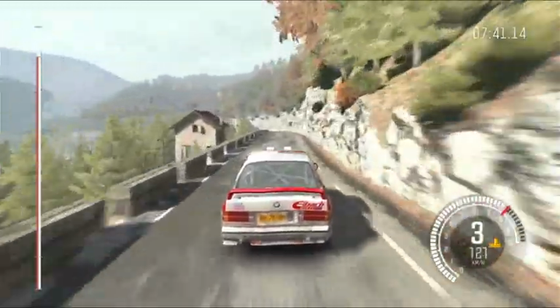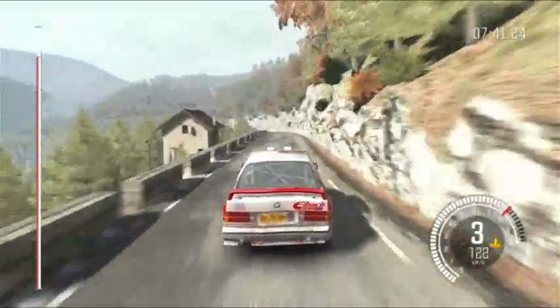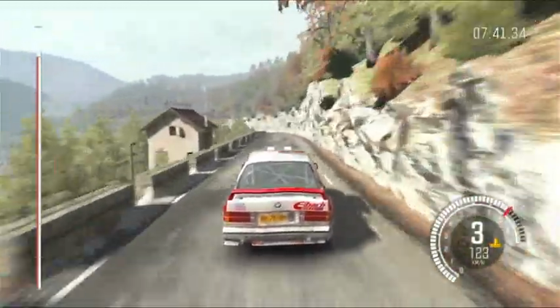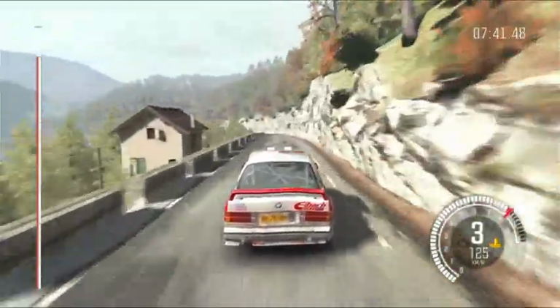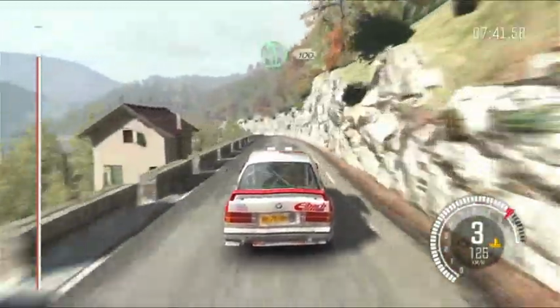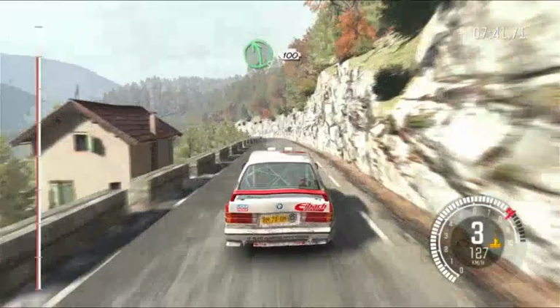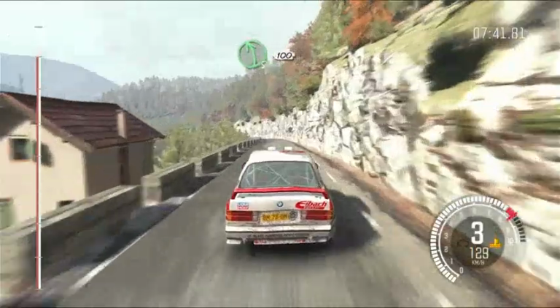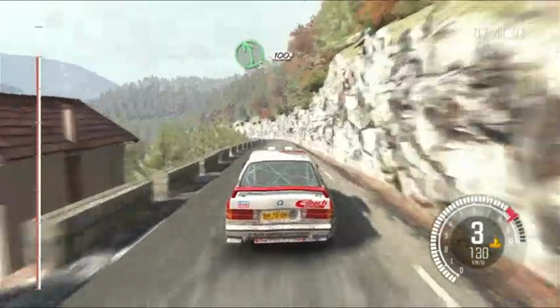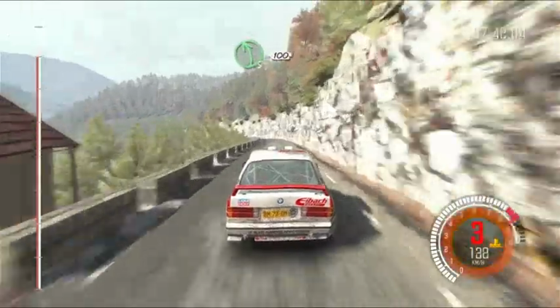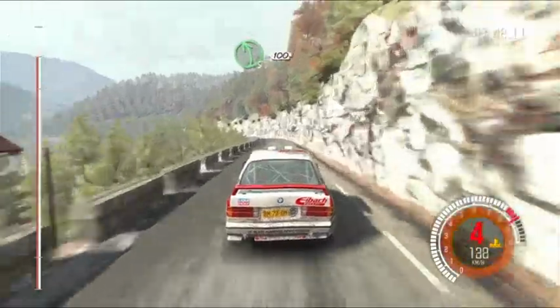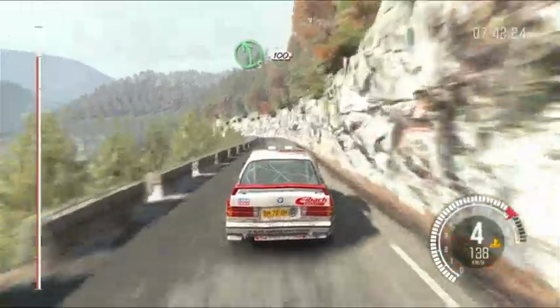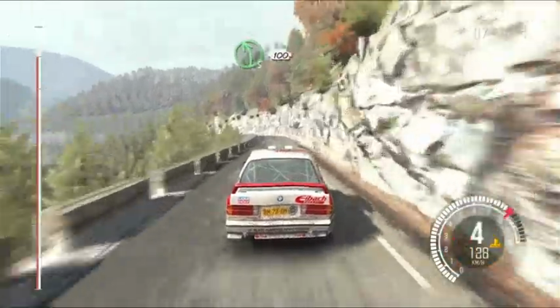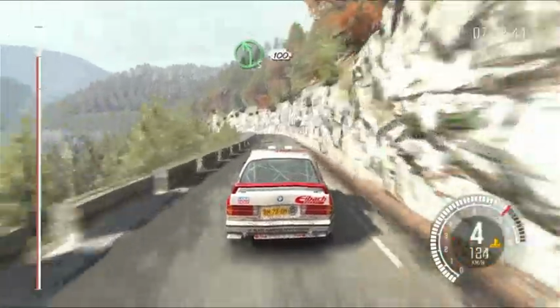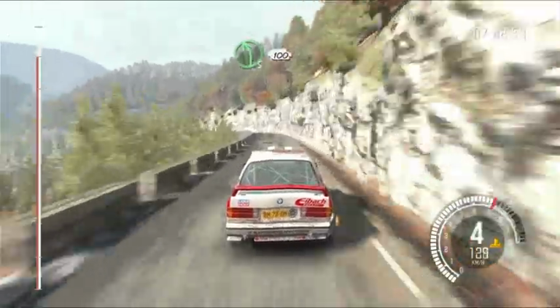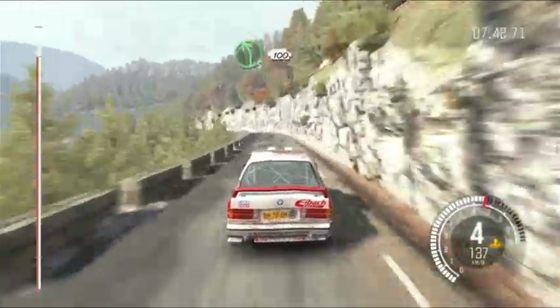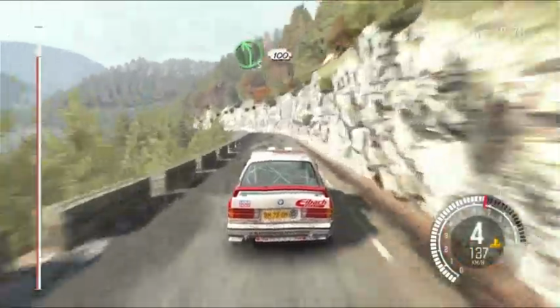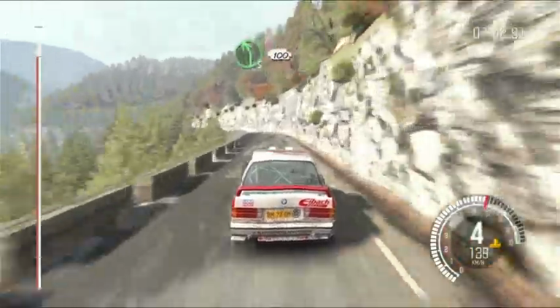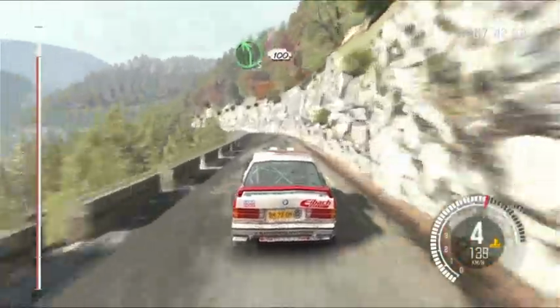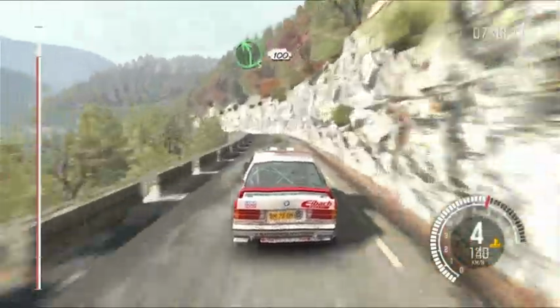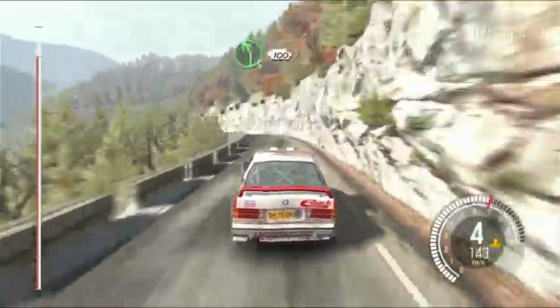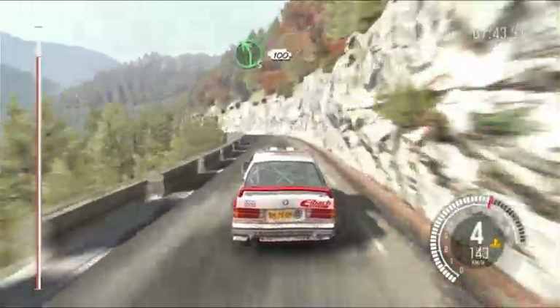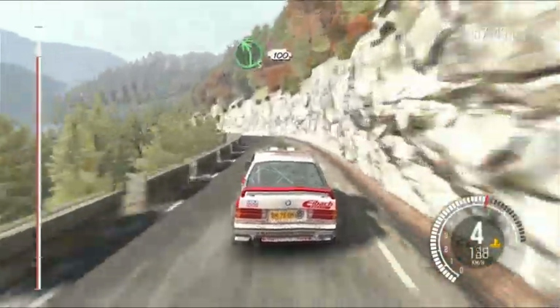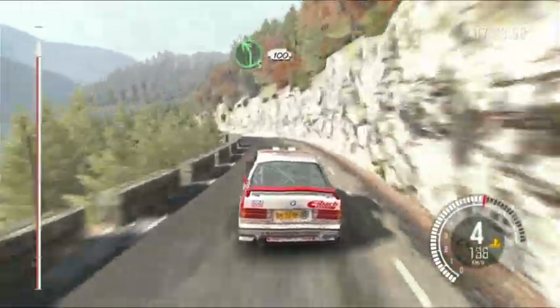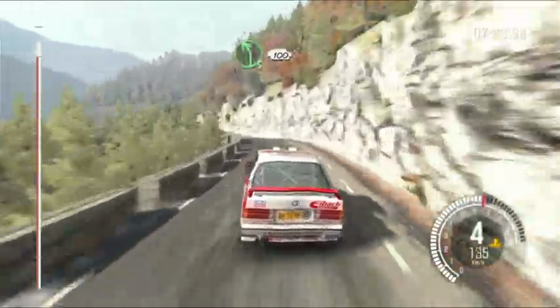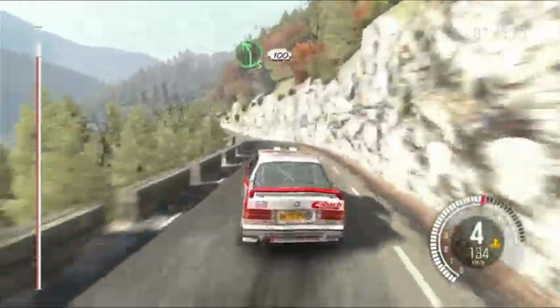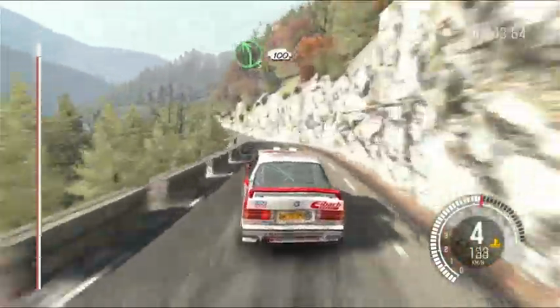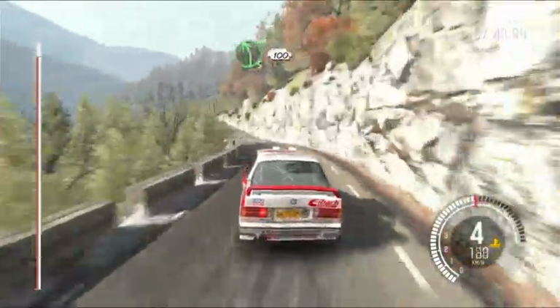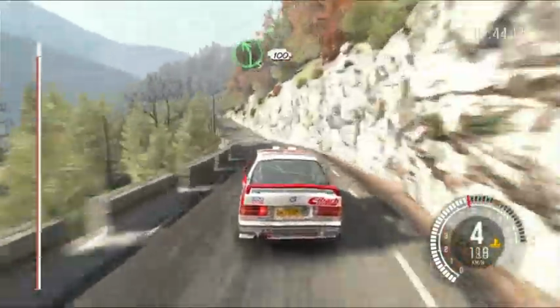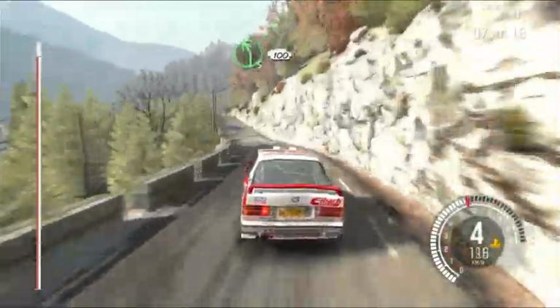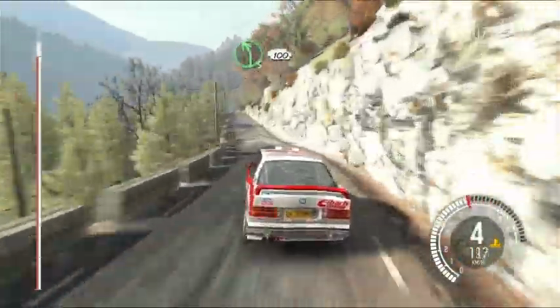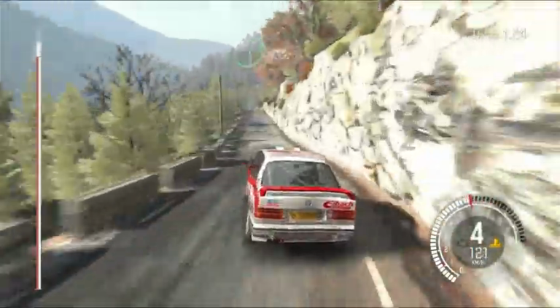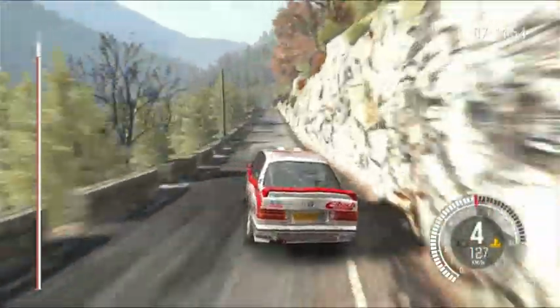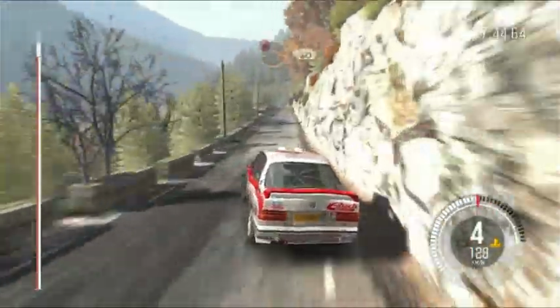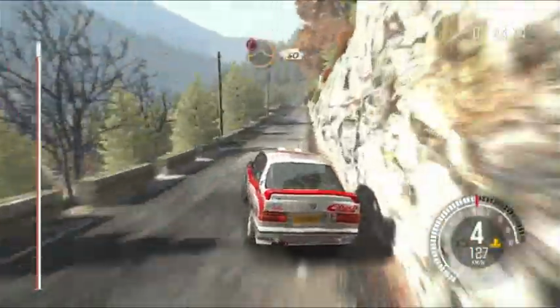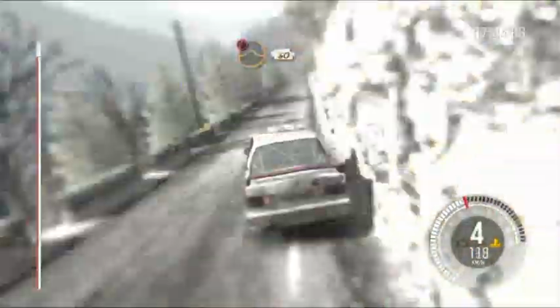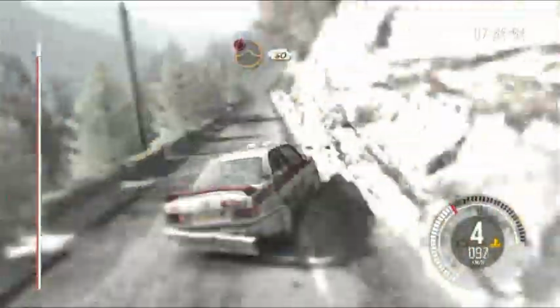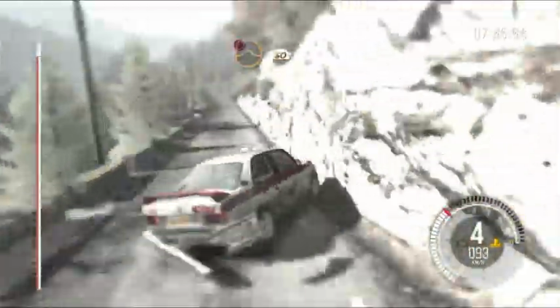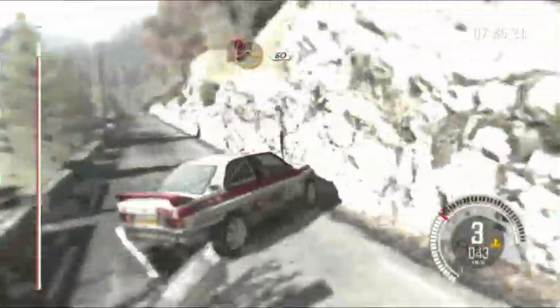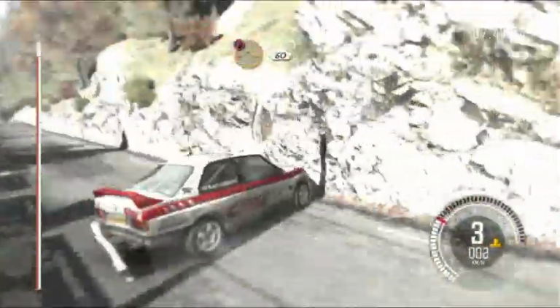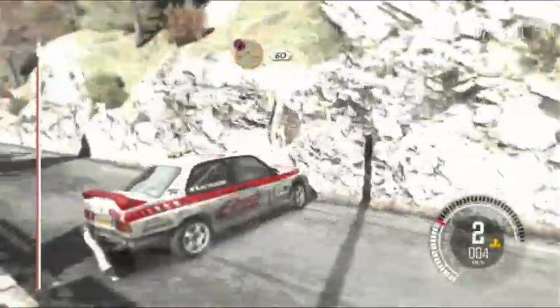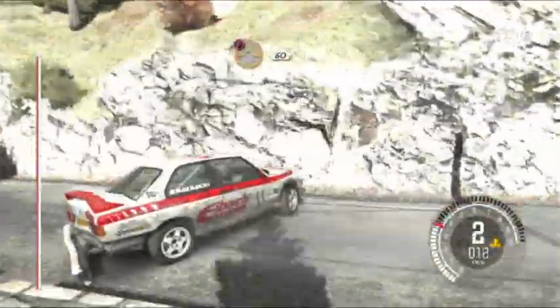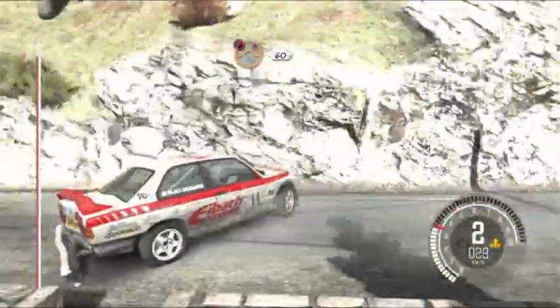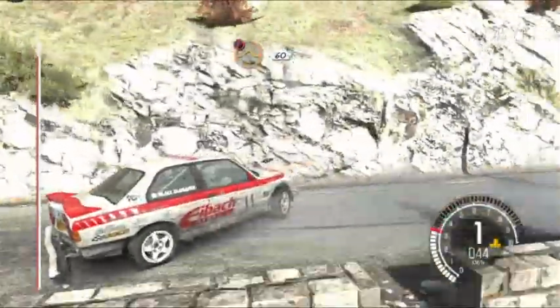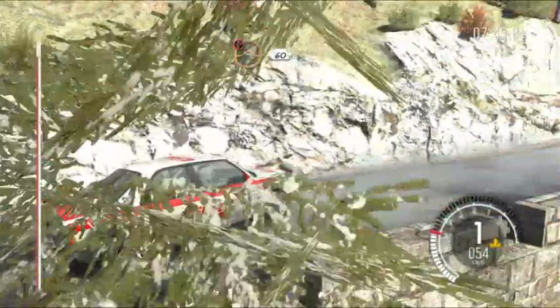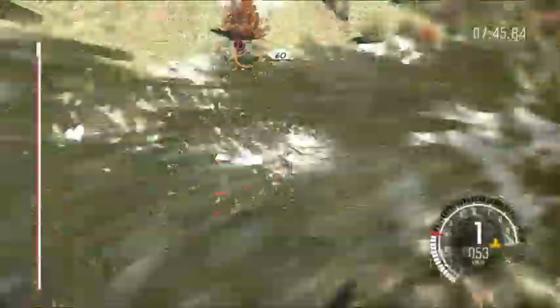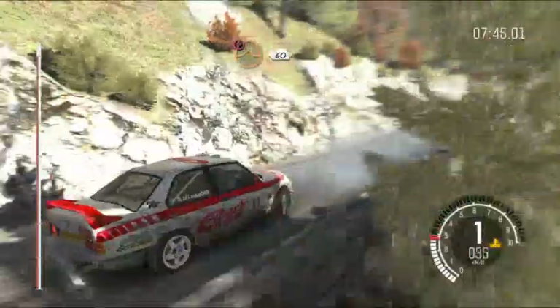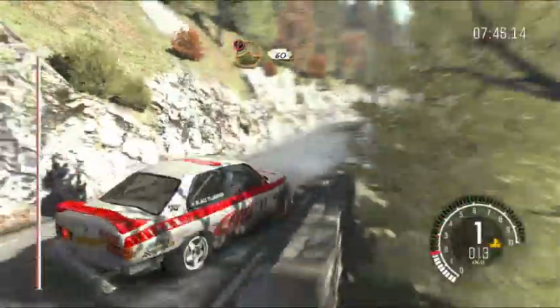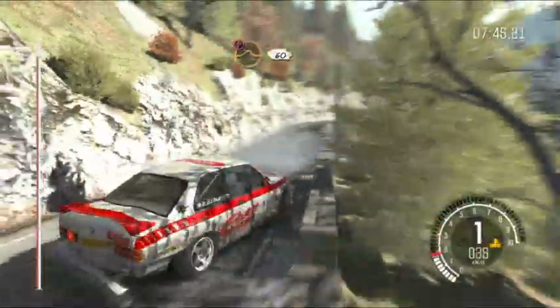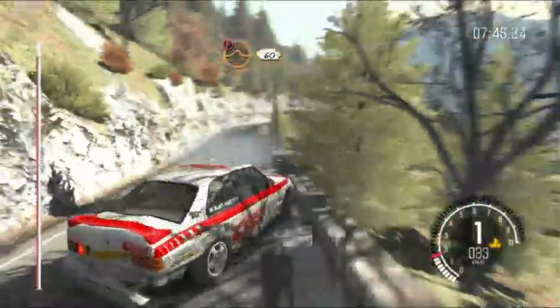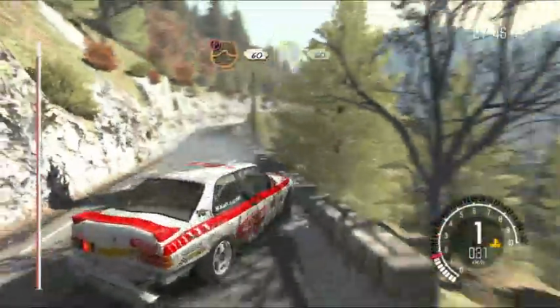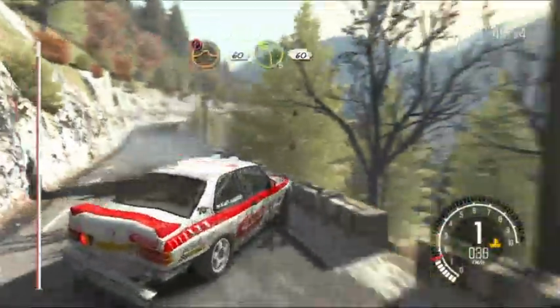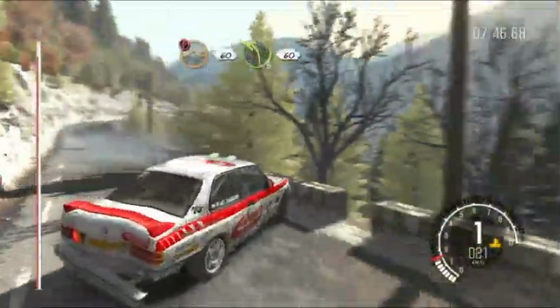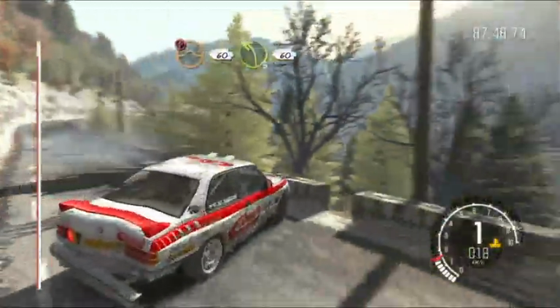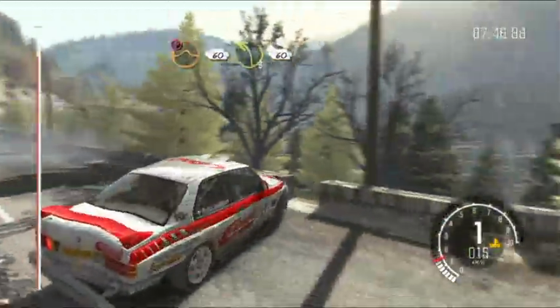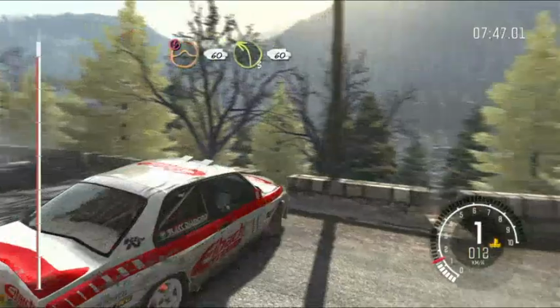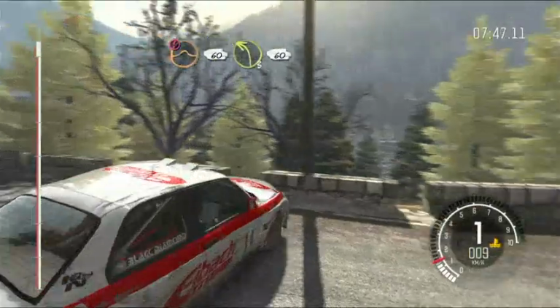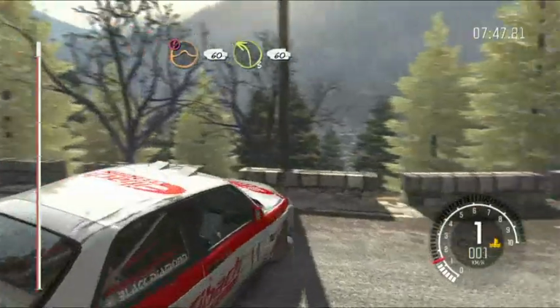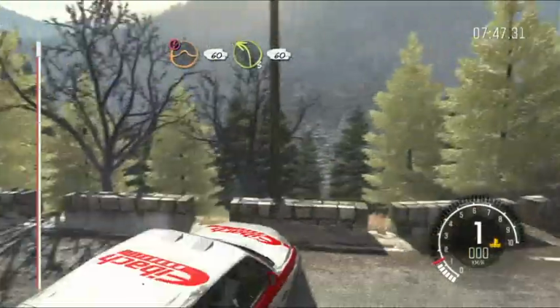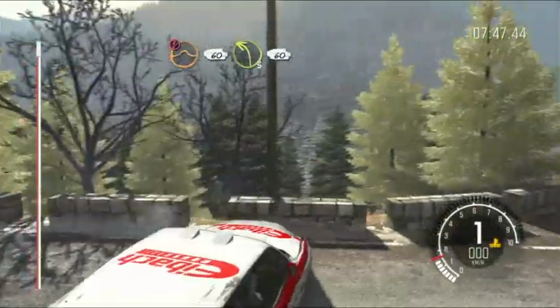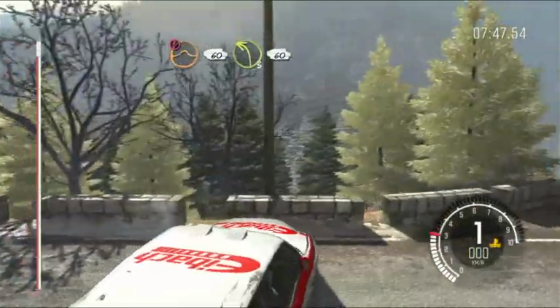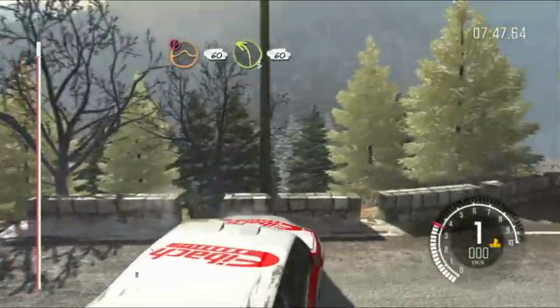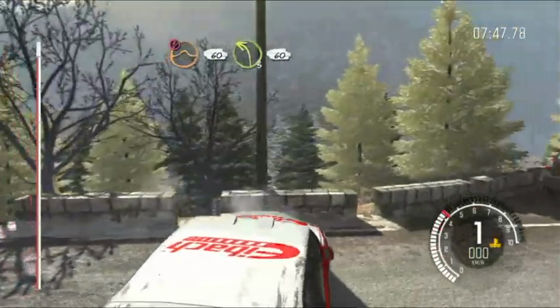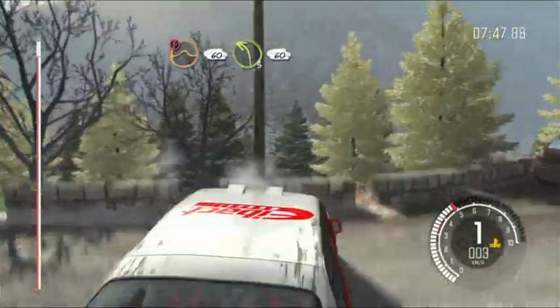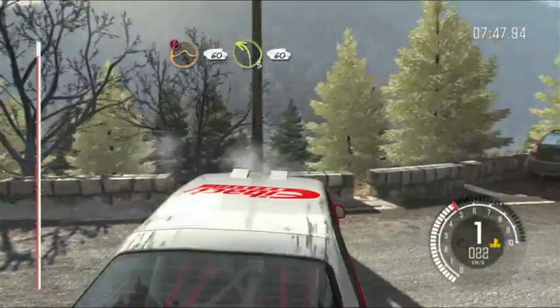Into left 5, long, 100. Caution crest, jump maybe, 60. Left 3, long, 60.